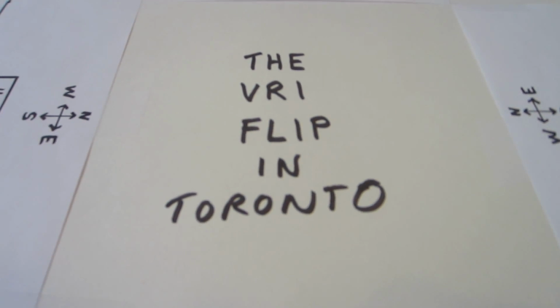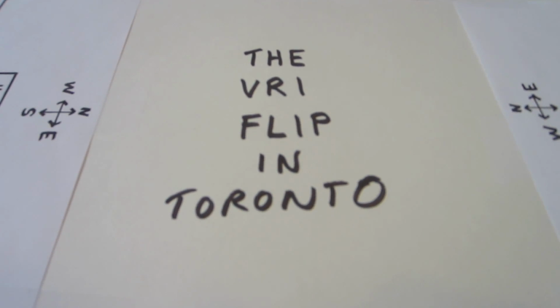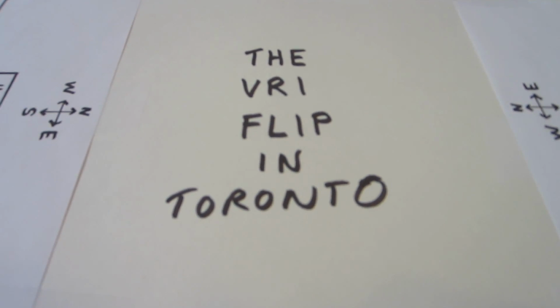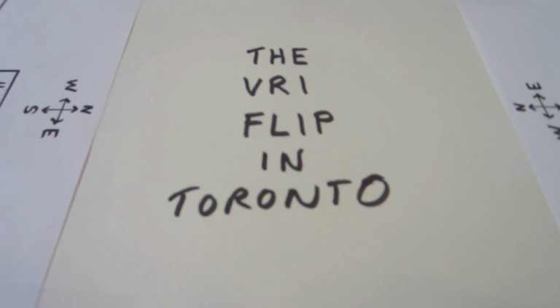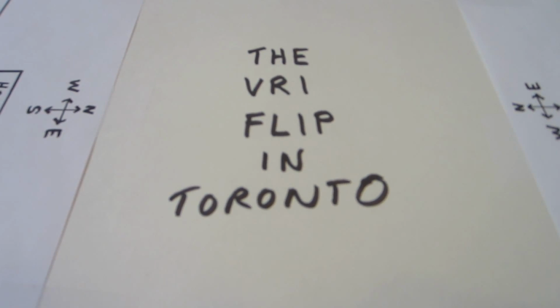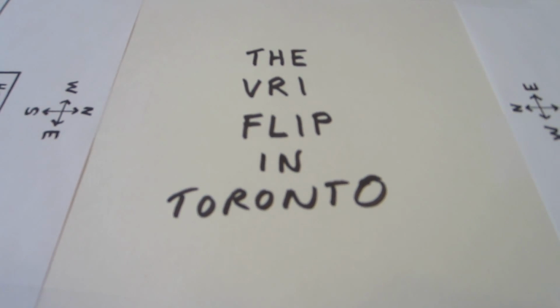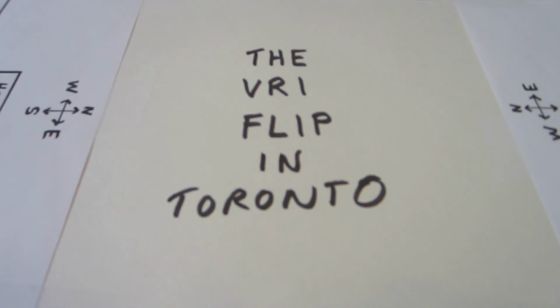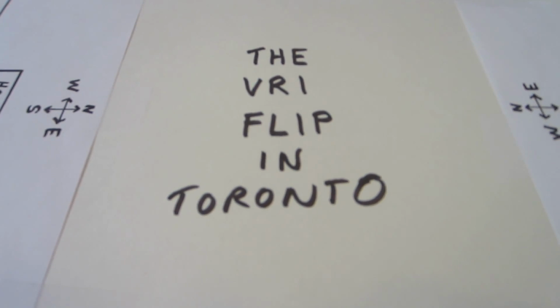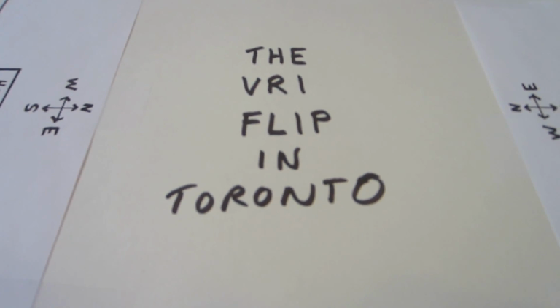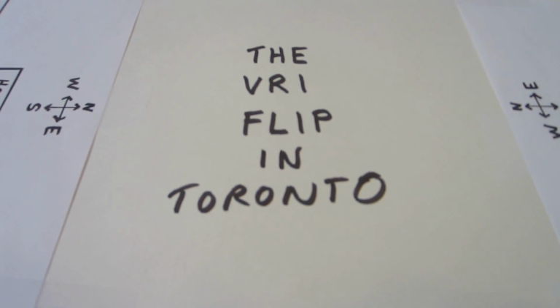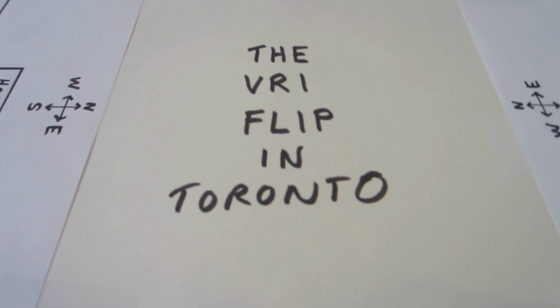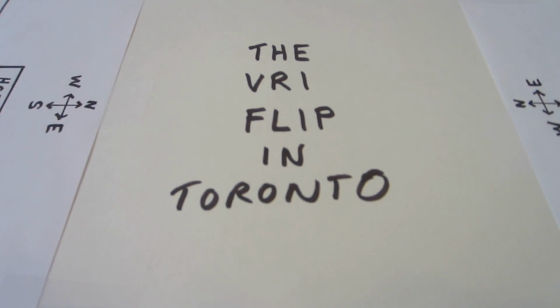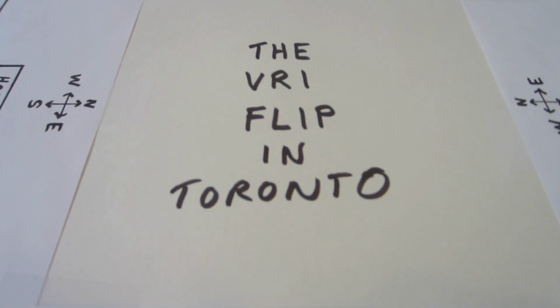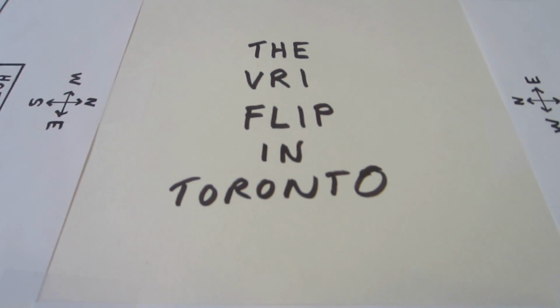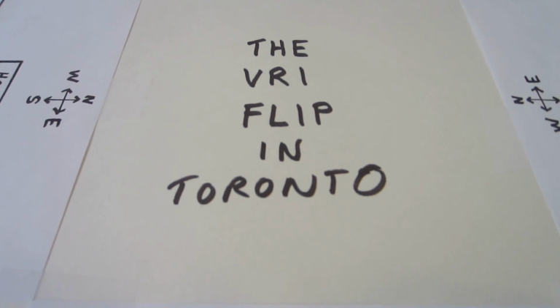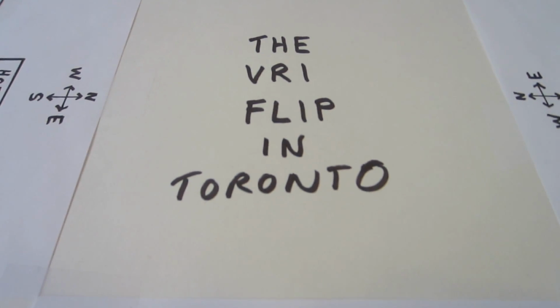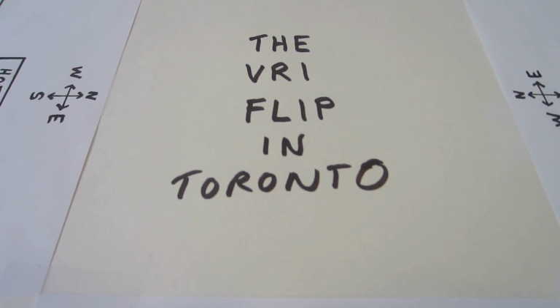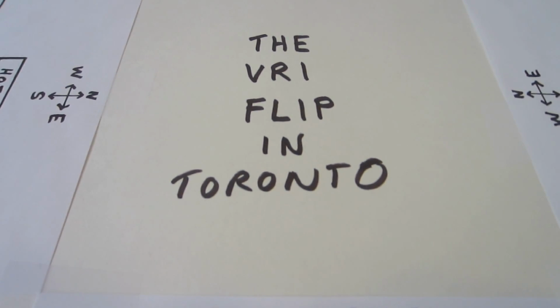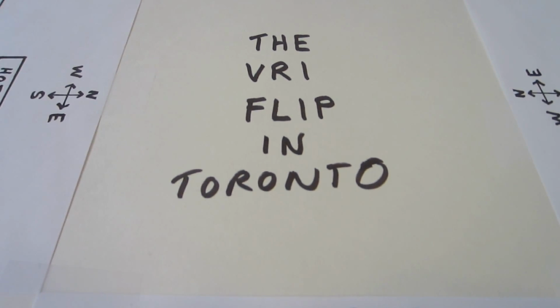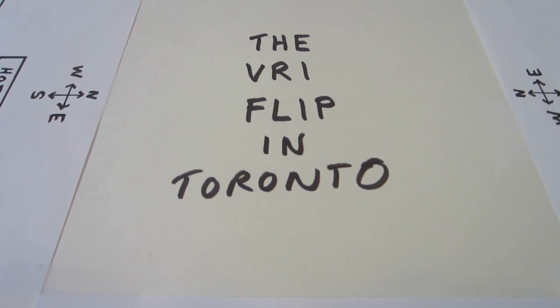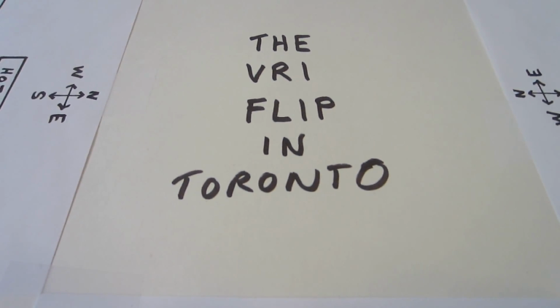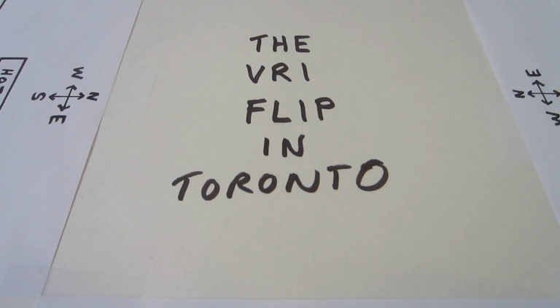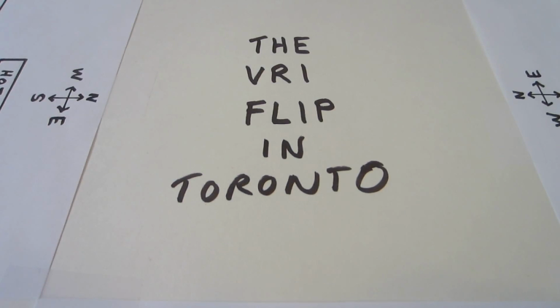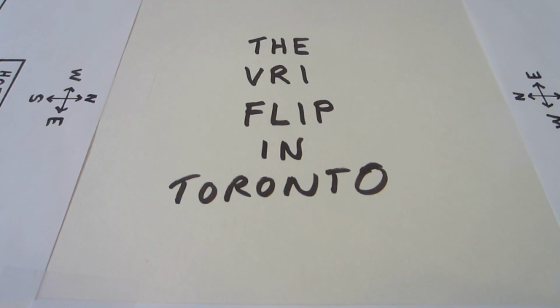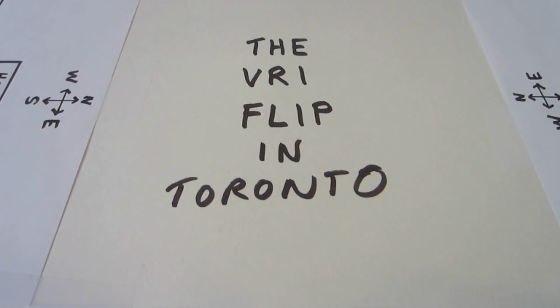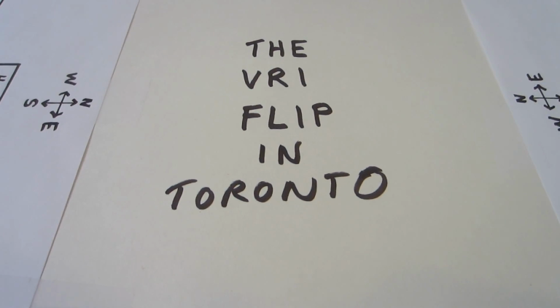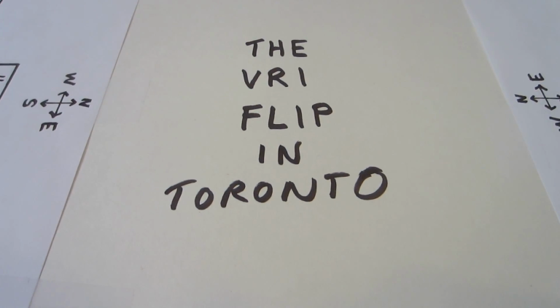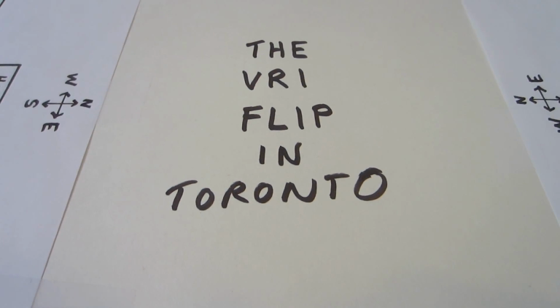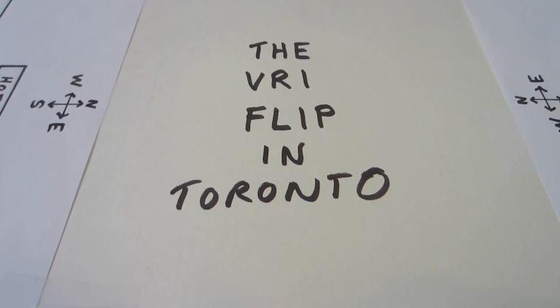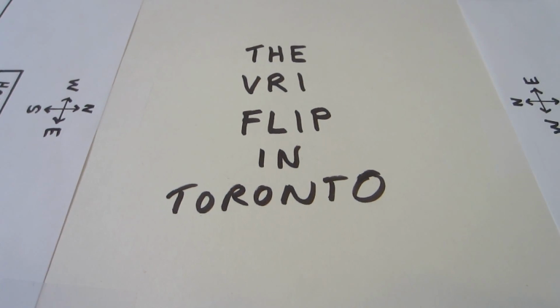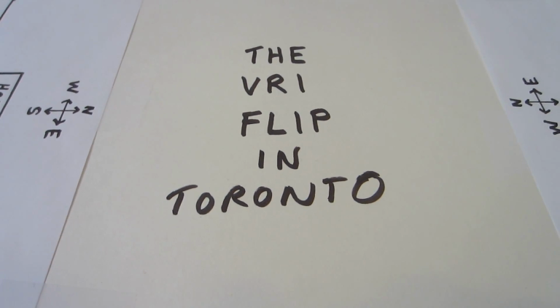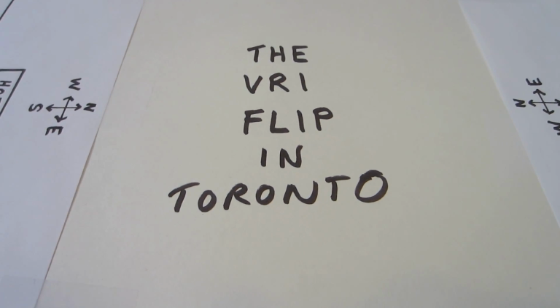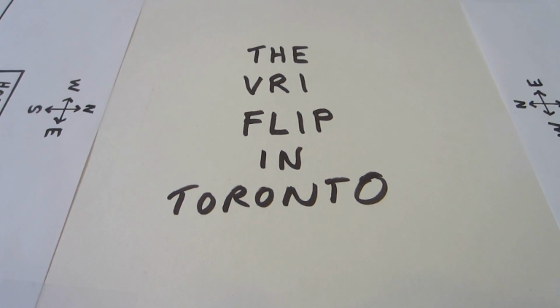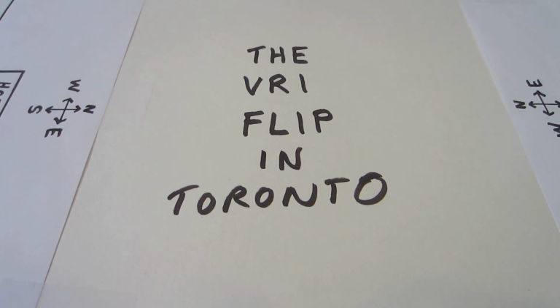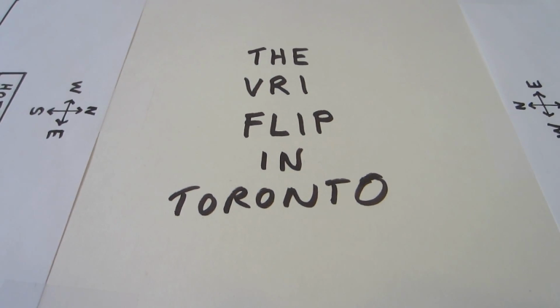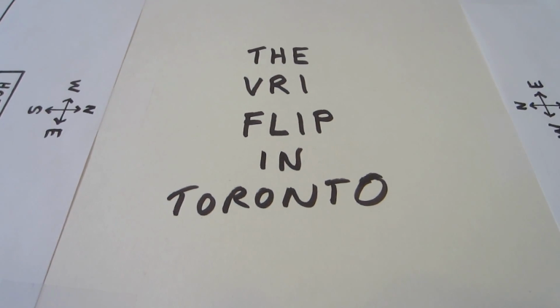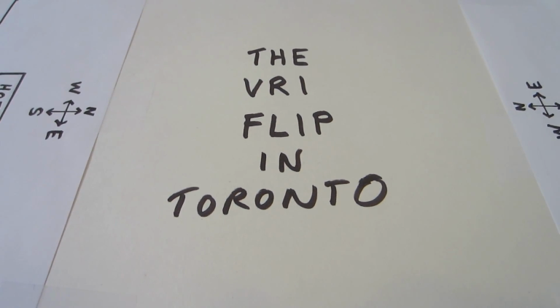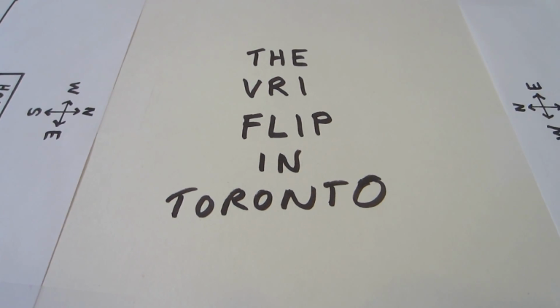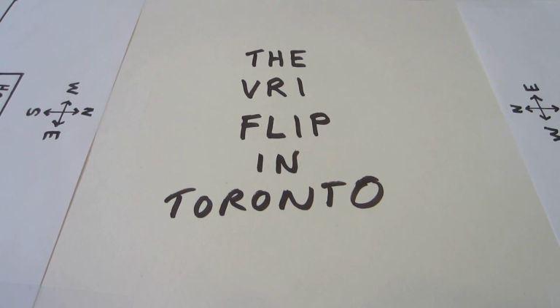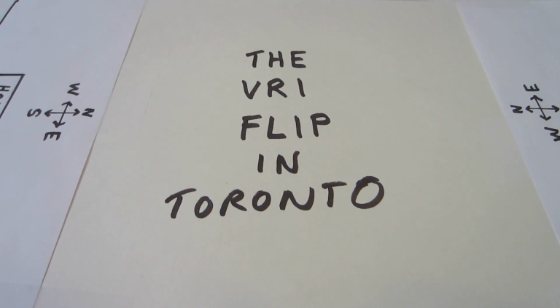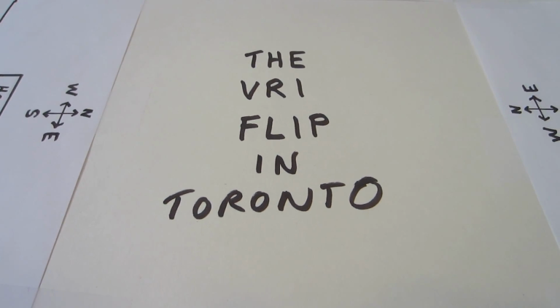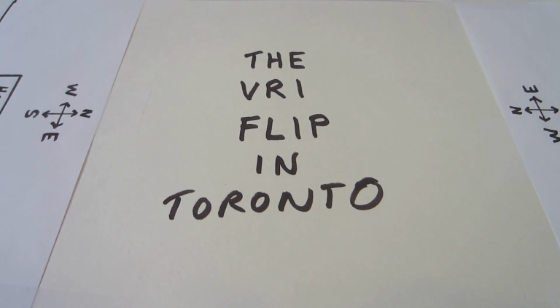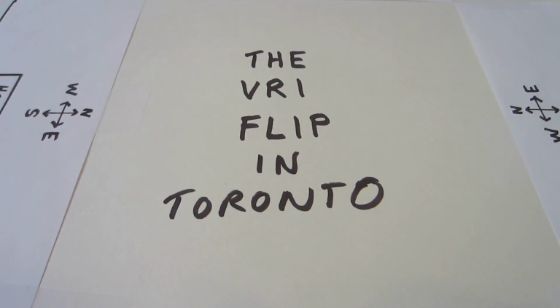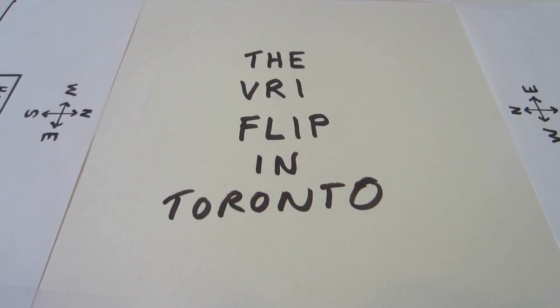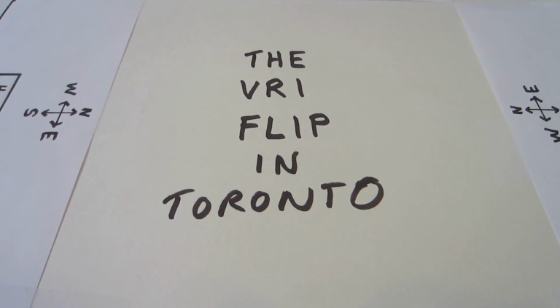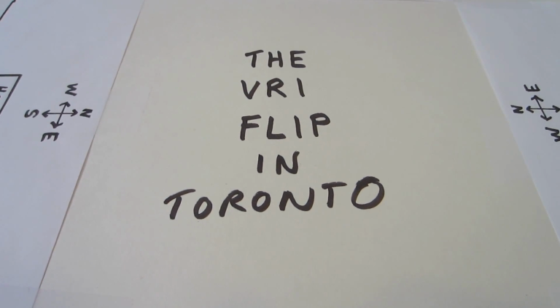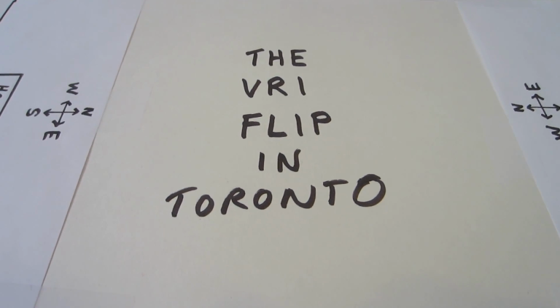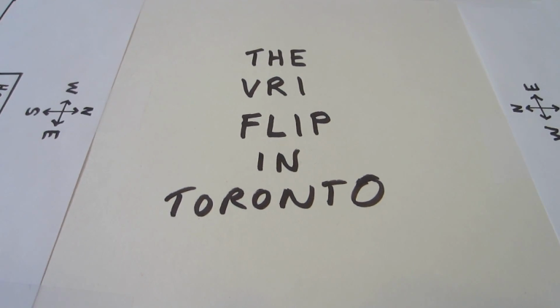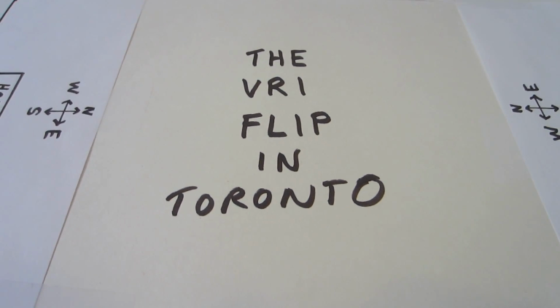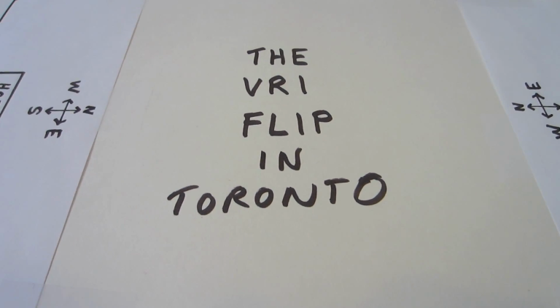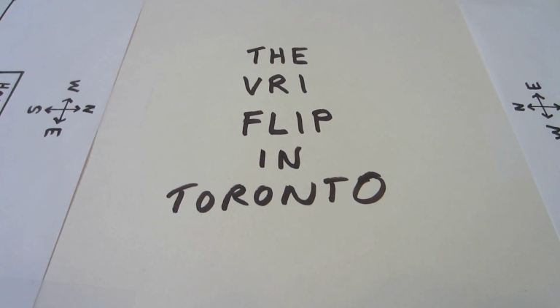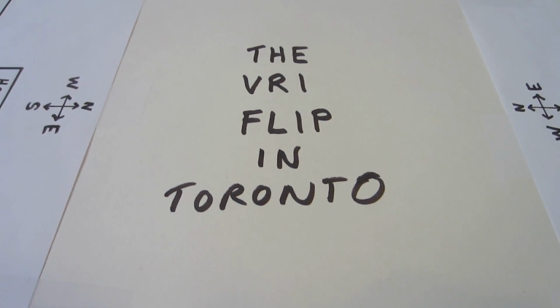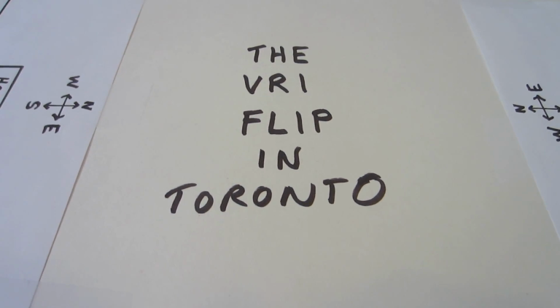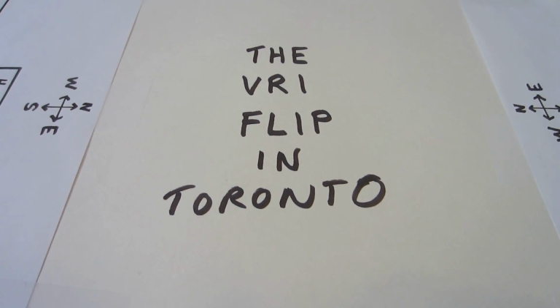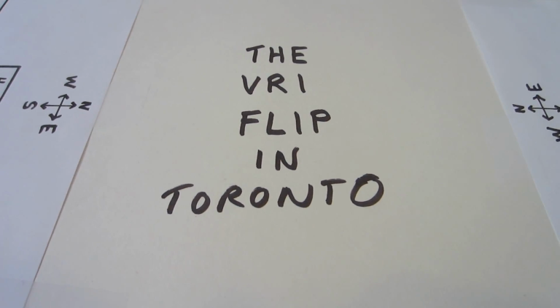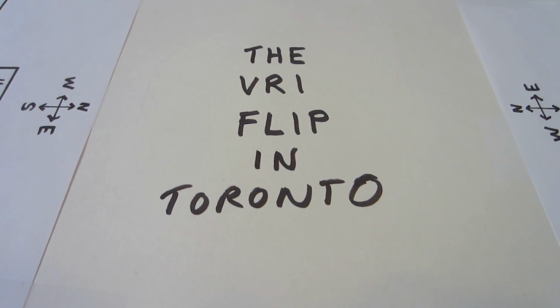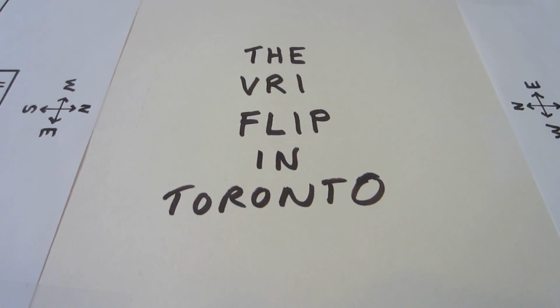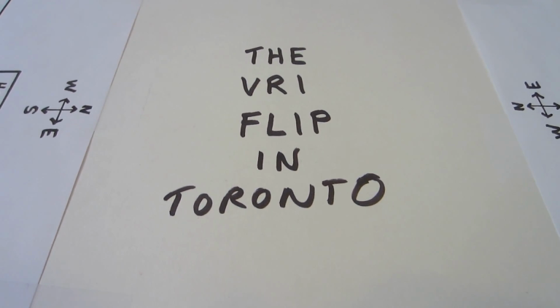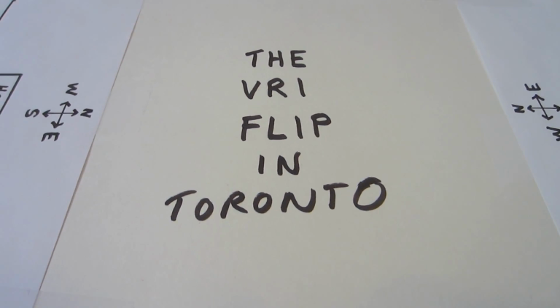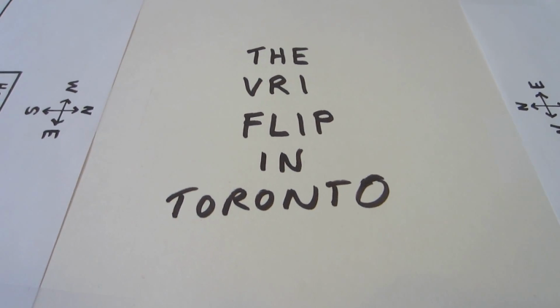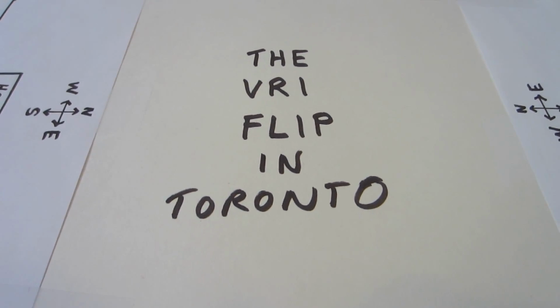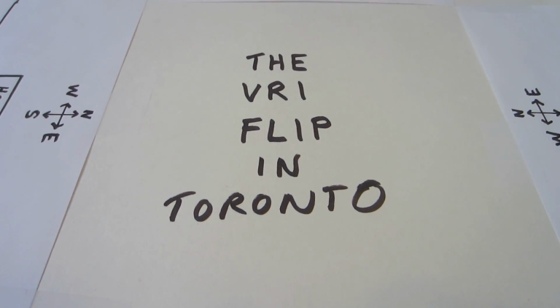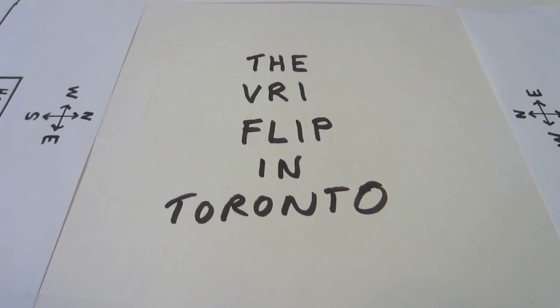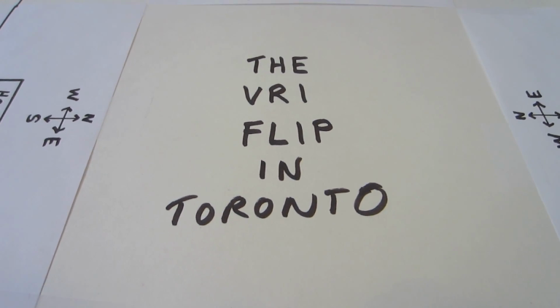That's the basic VRI flip and how it can be experienced in Toronto. I hope you've enjoyed it — I appreciate any comments or questions. Thank you.